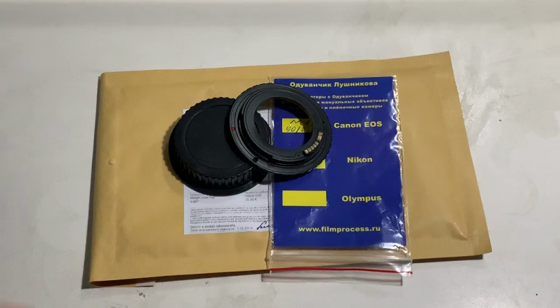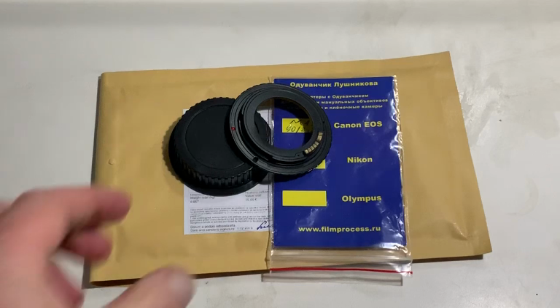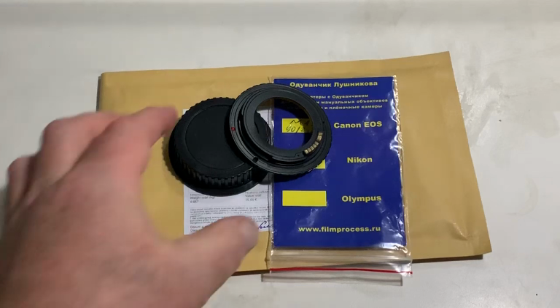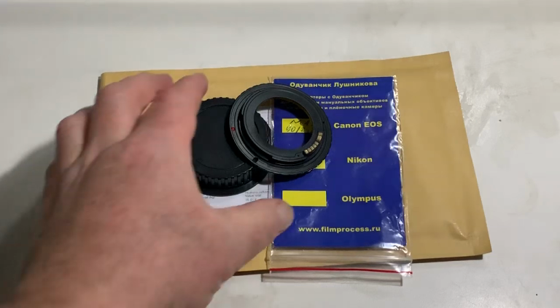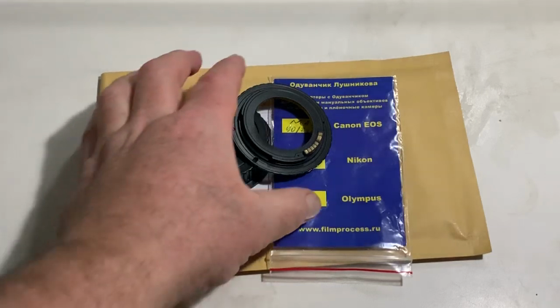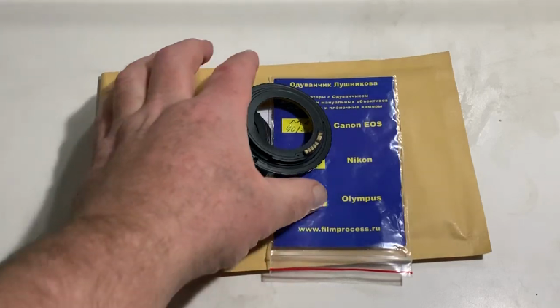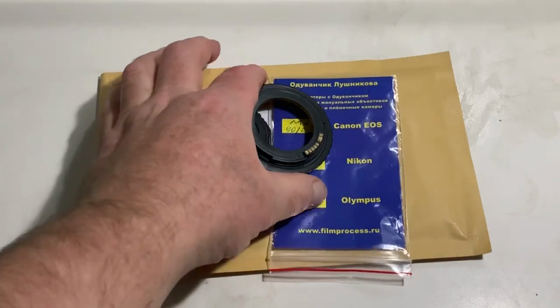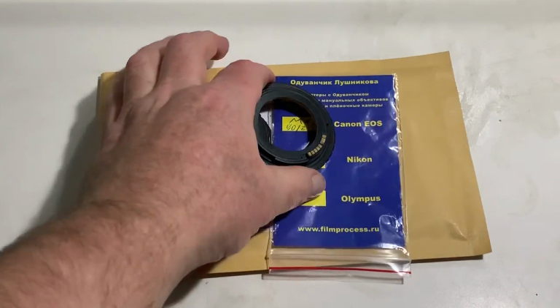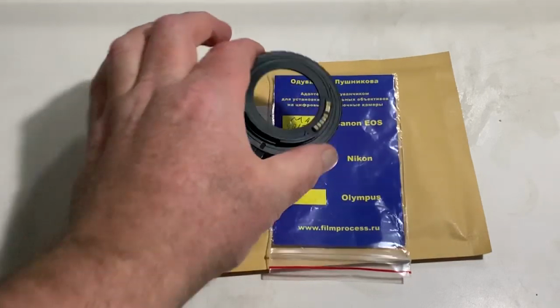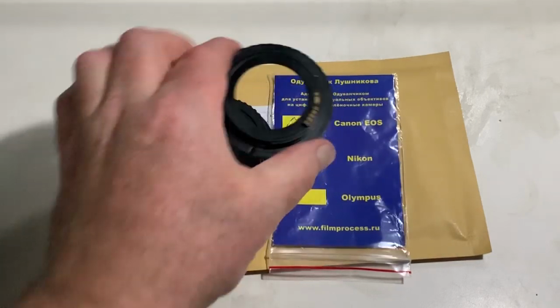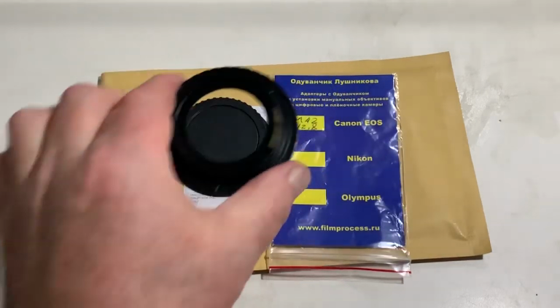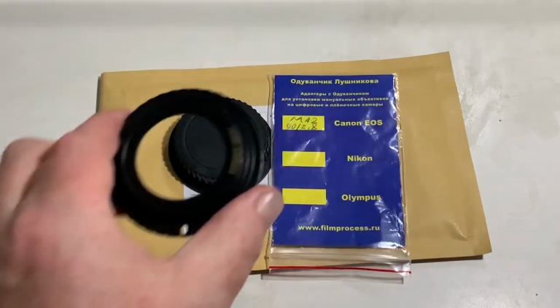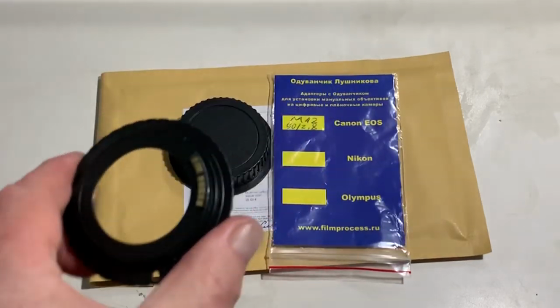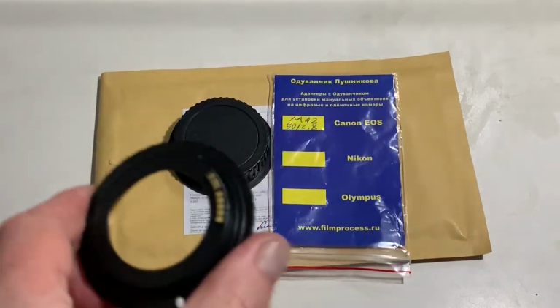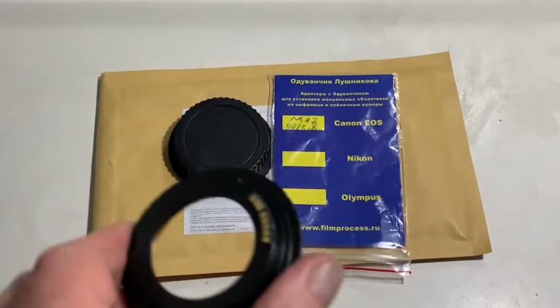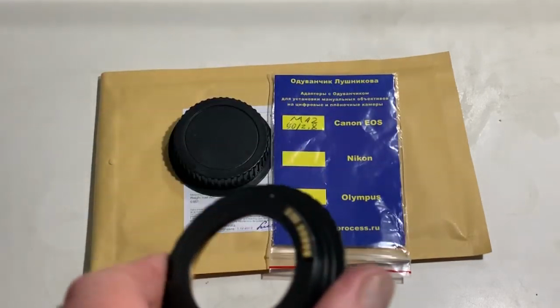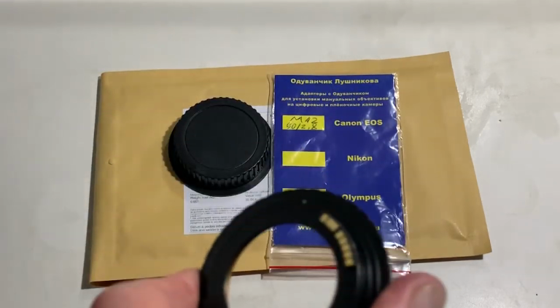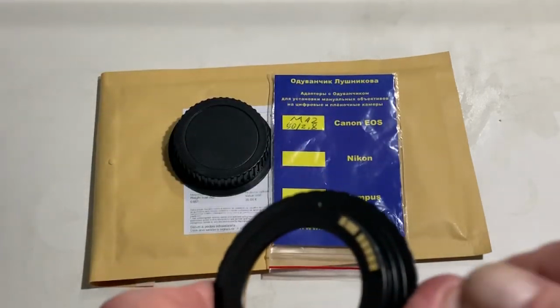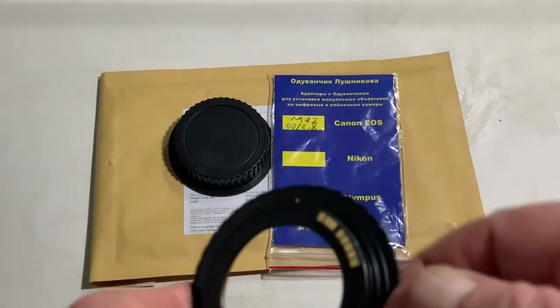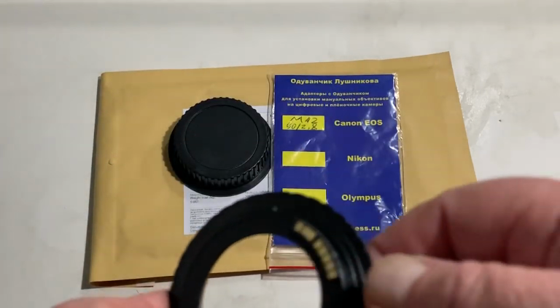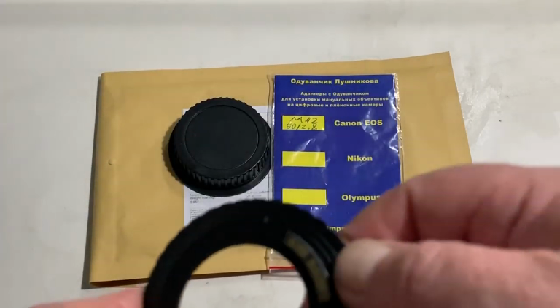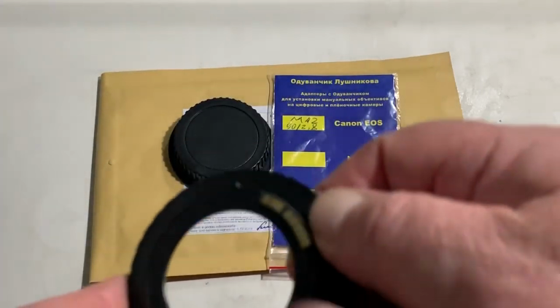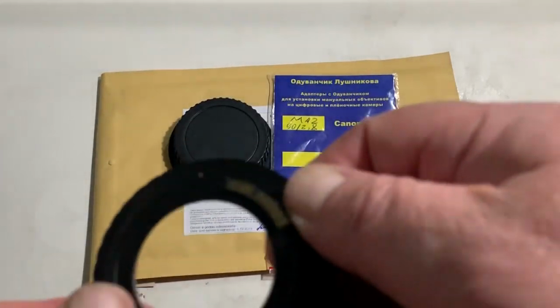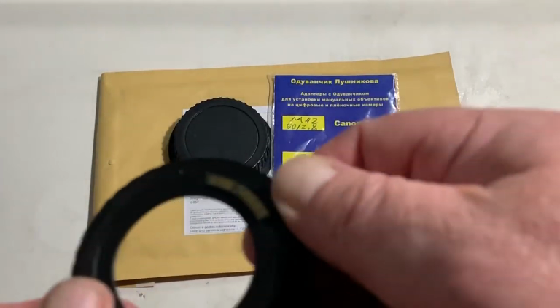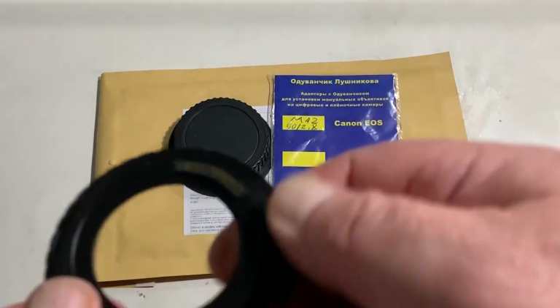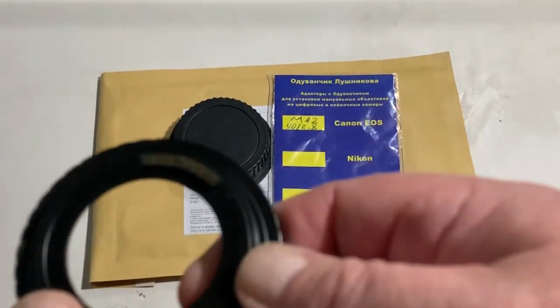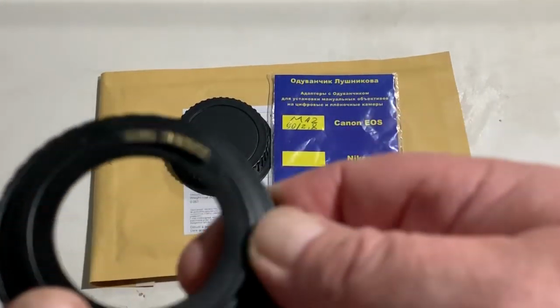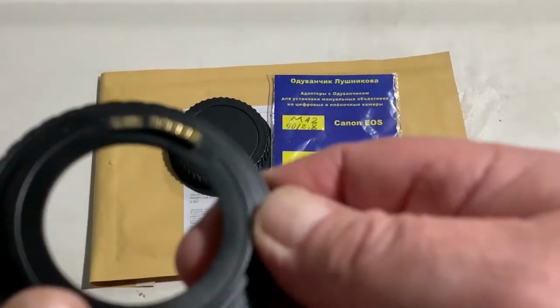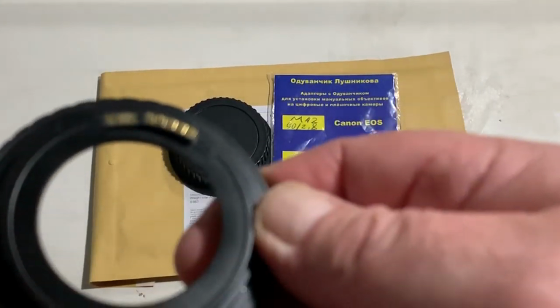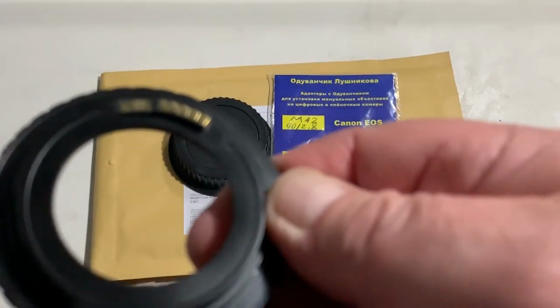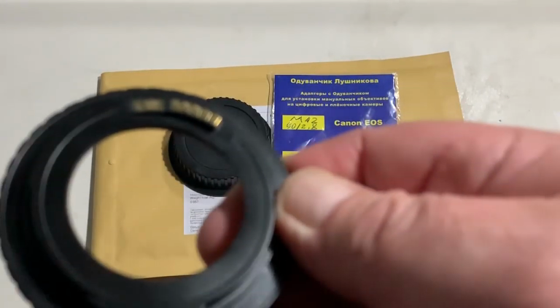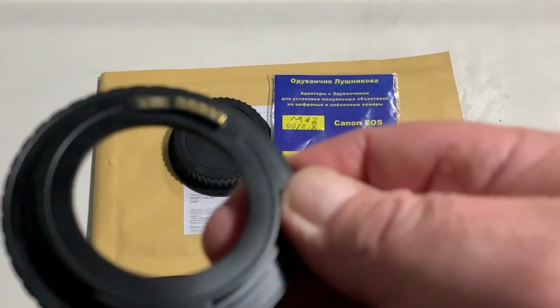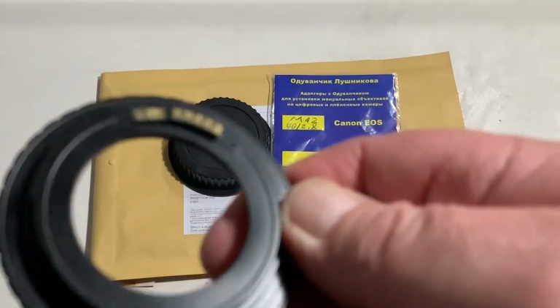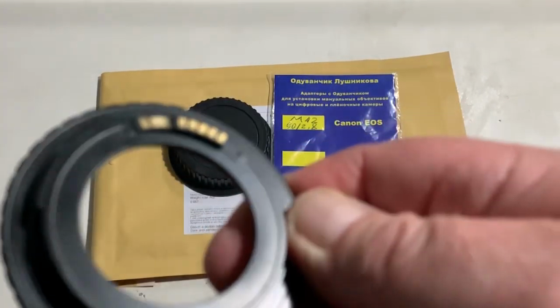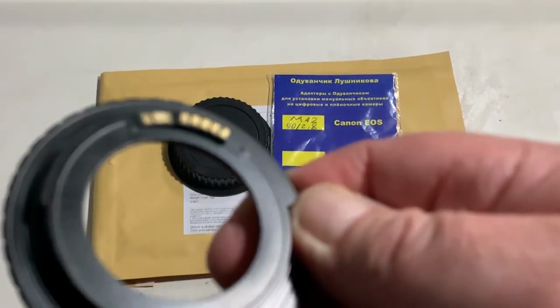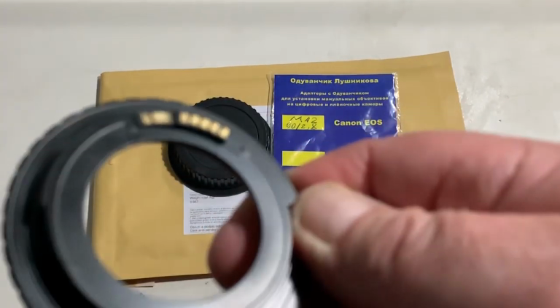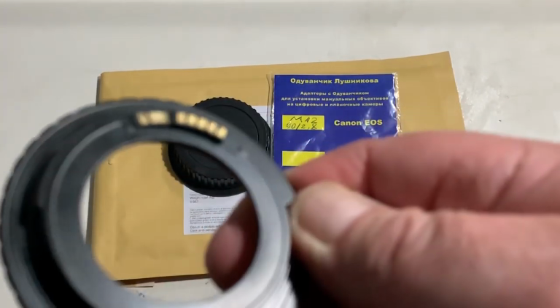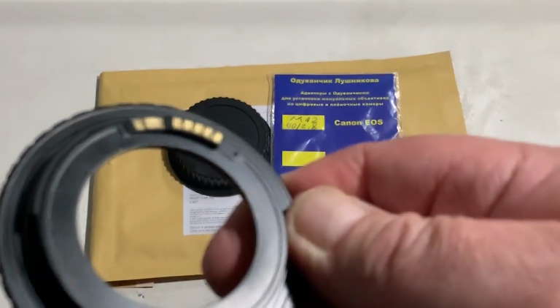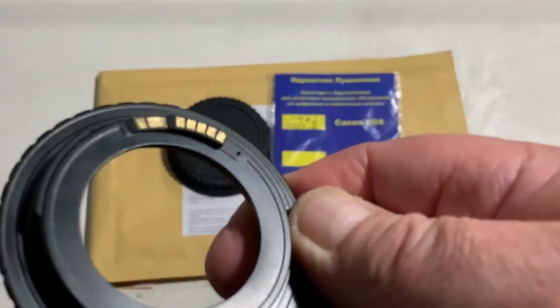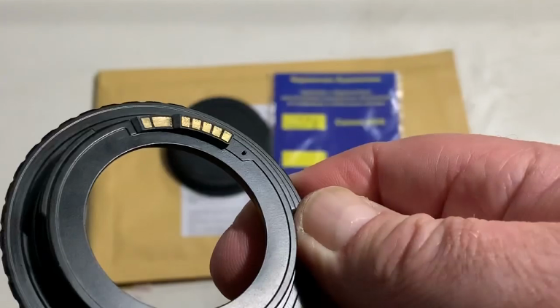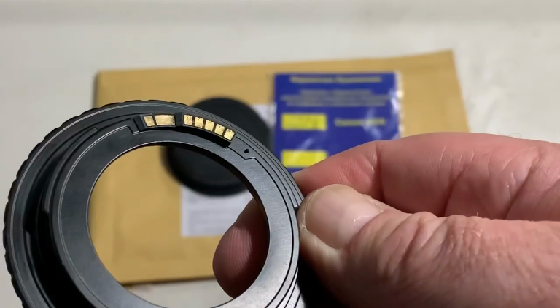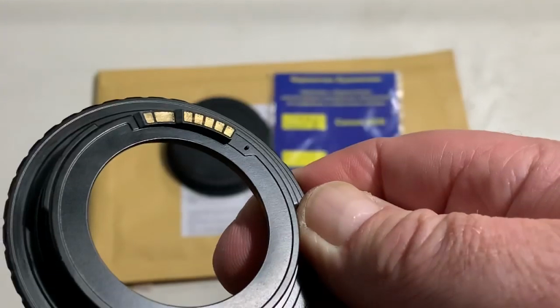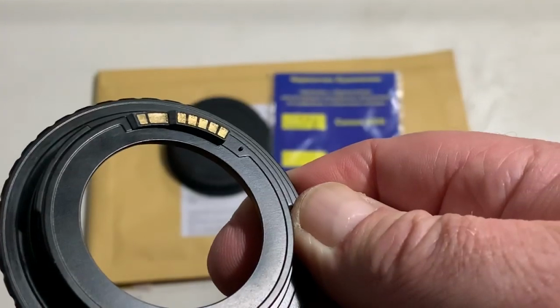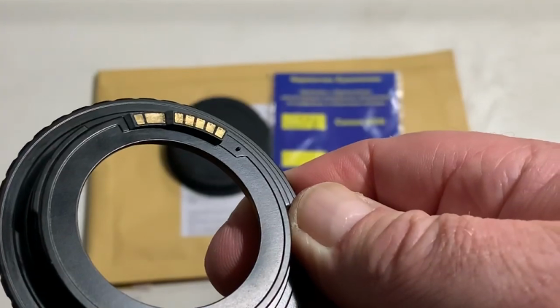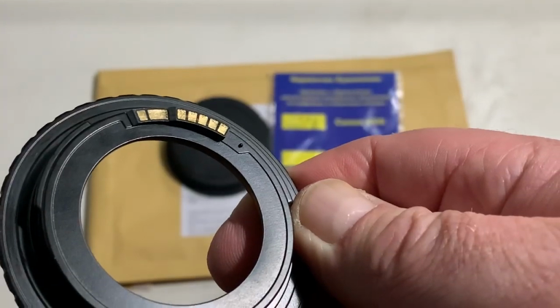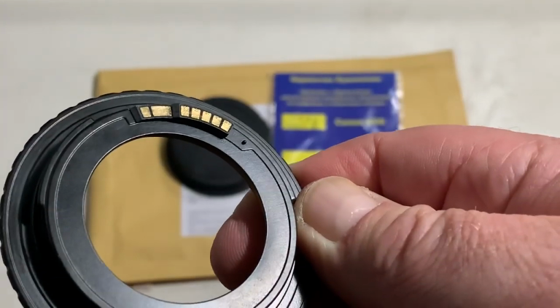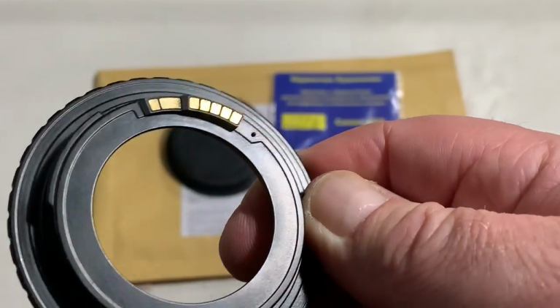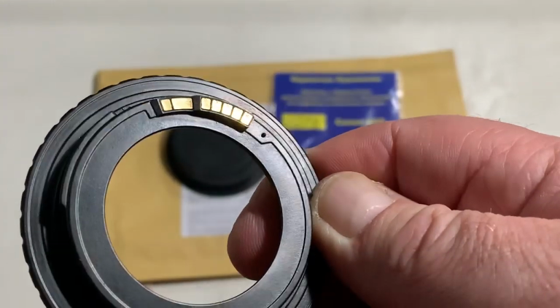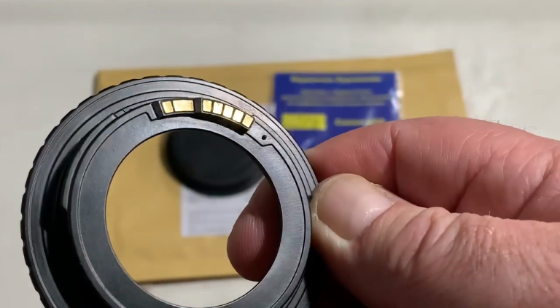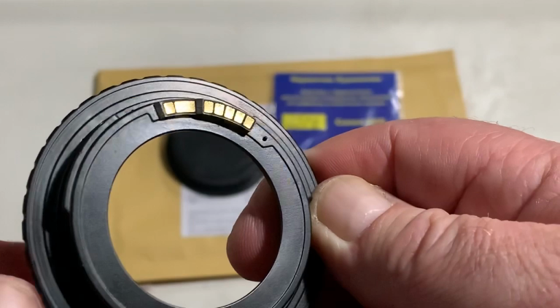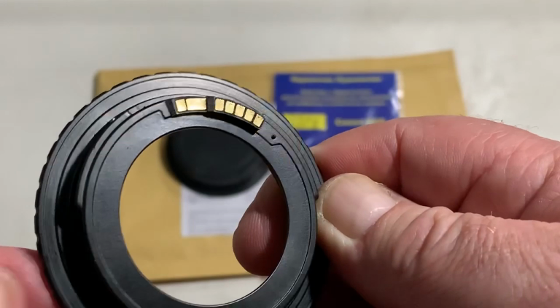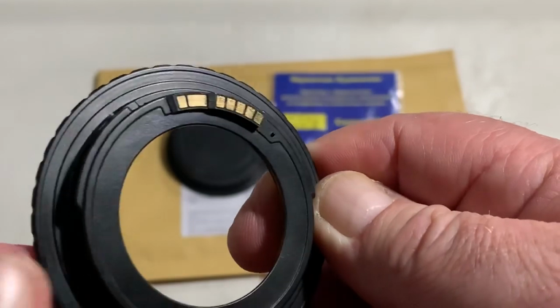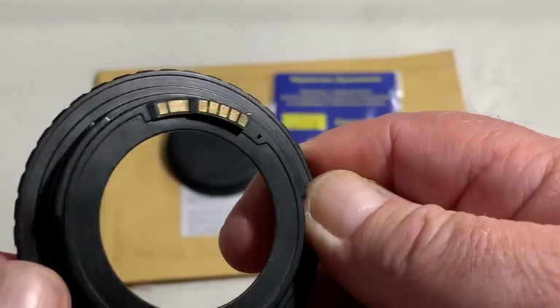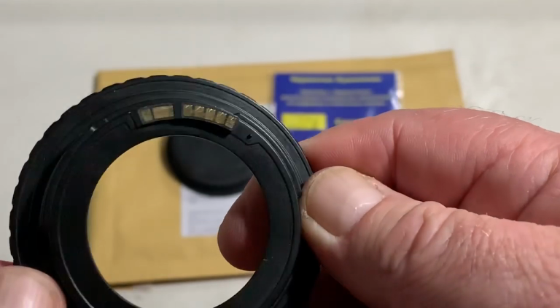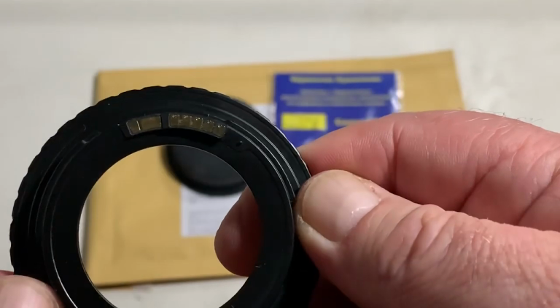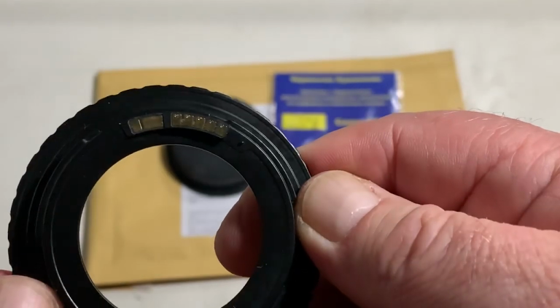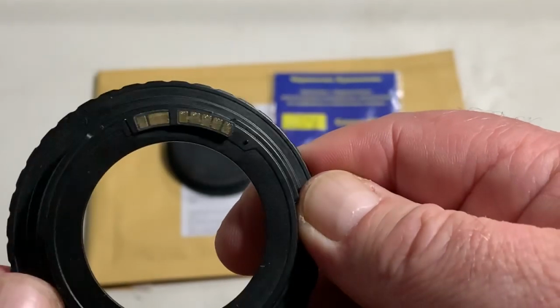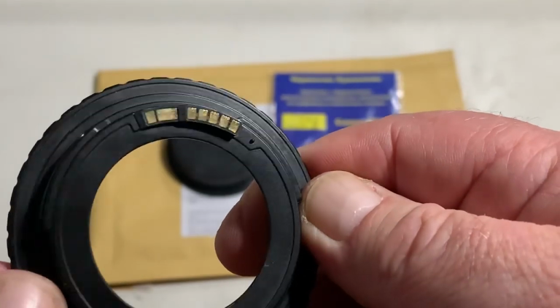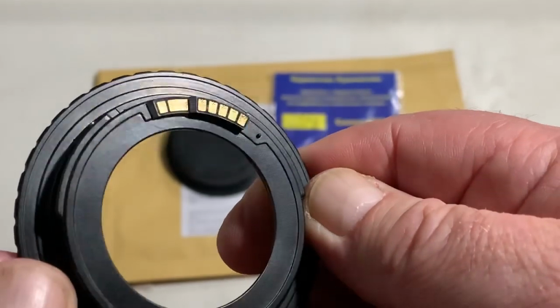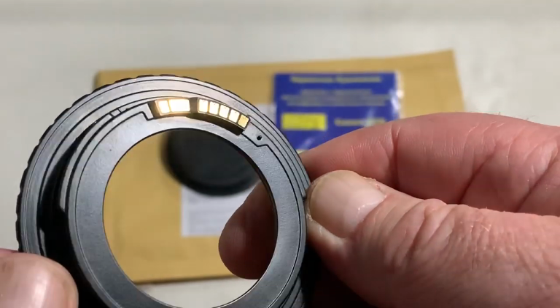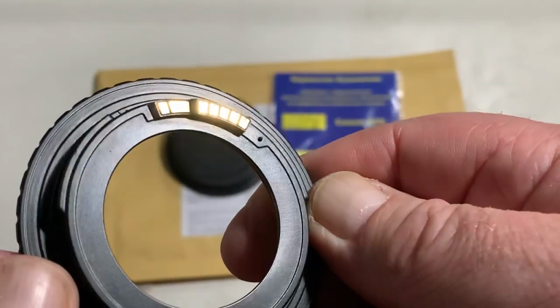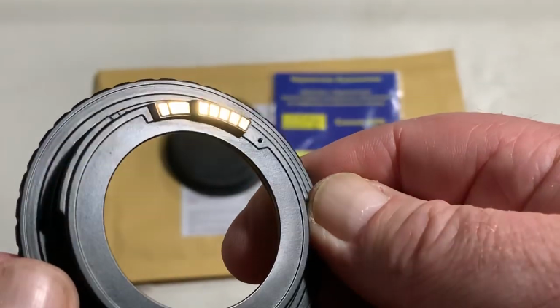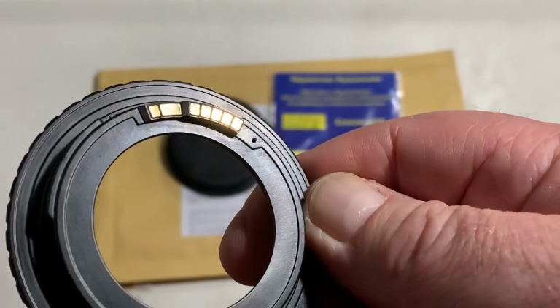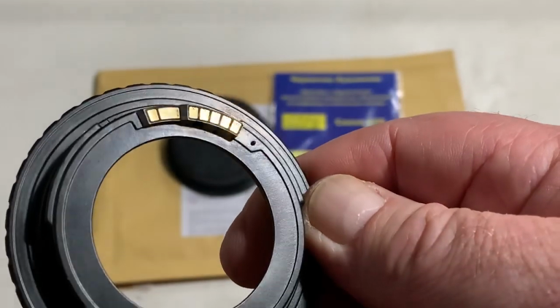Hello, Mihaly. This video is about your adapter M42 to Canon with programmable dandelion chip.